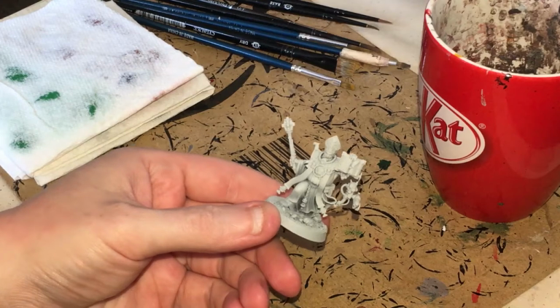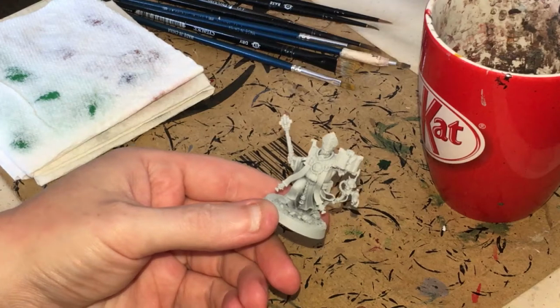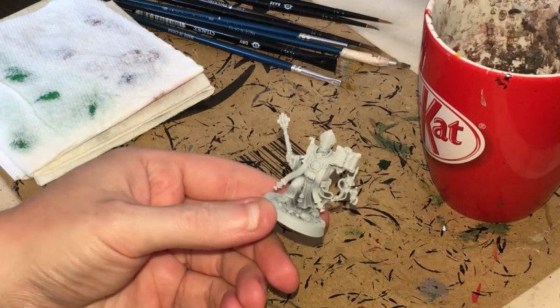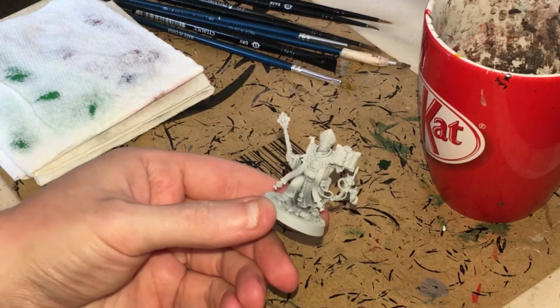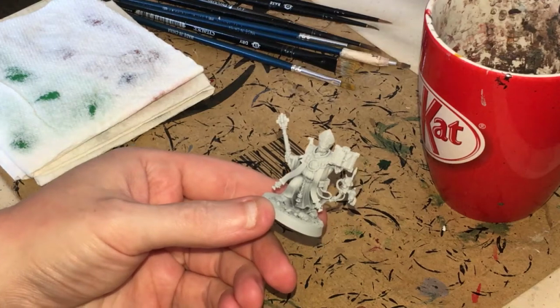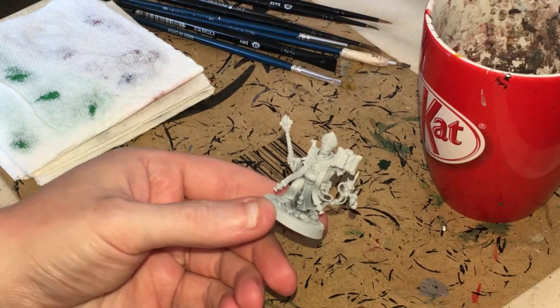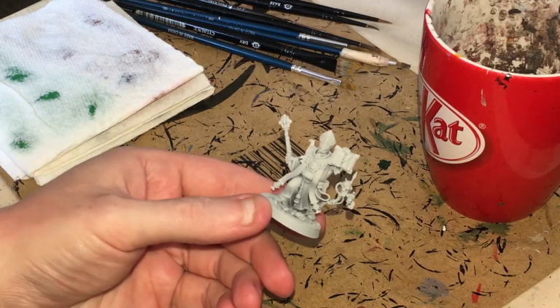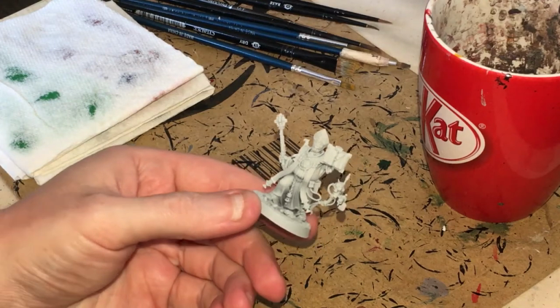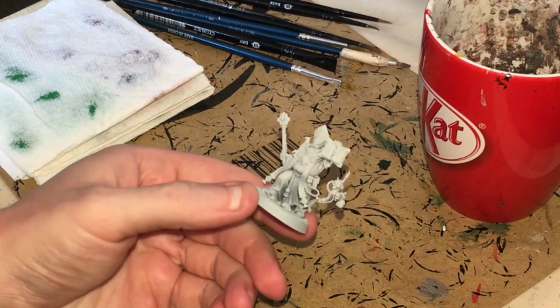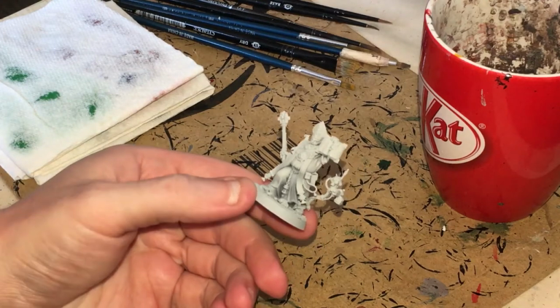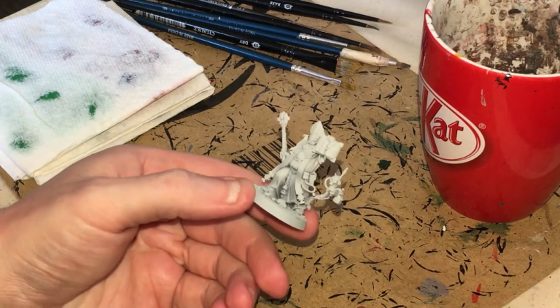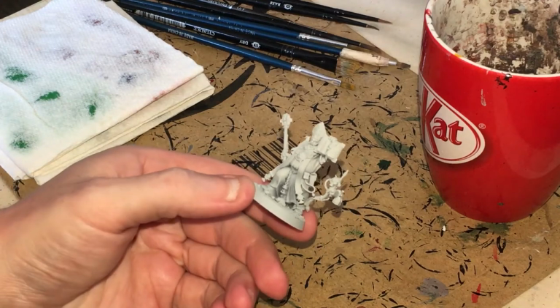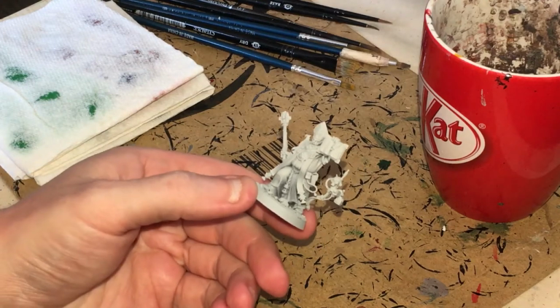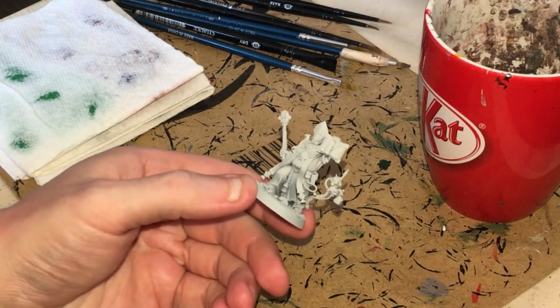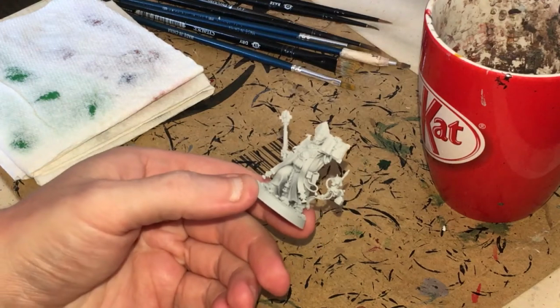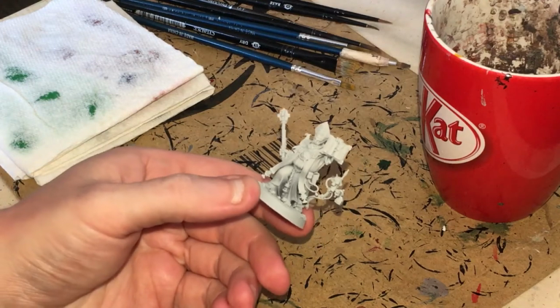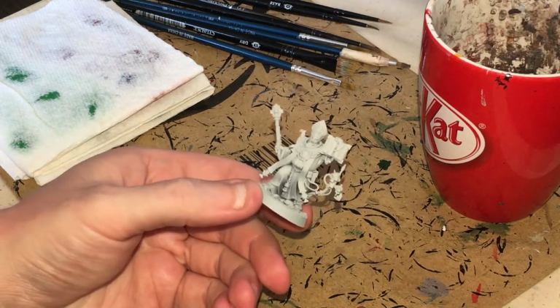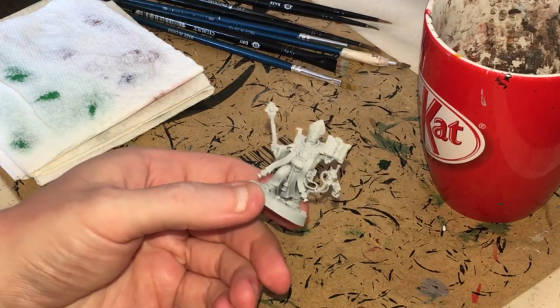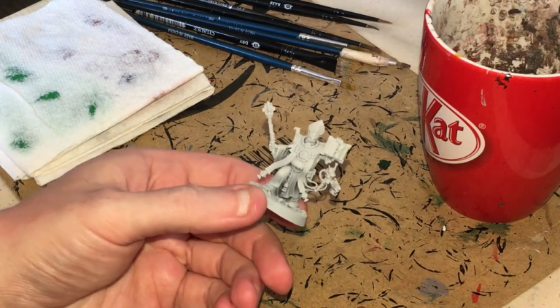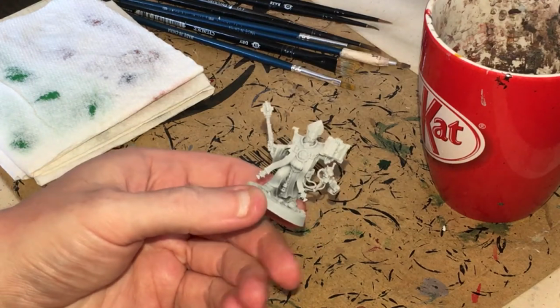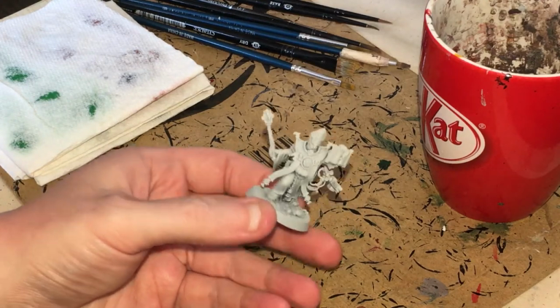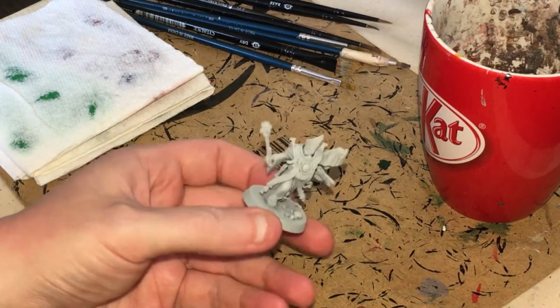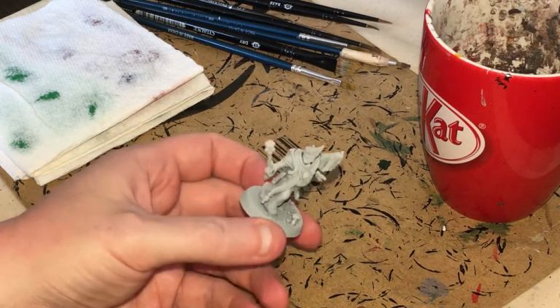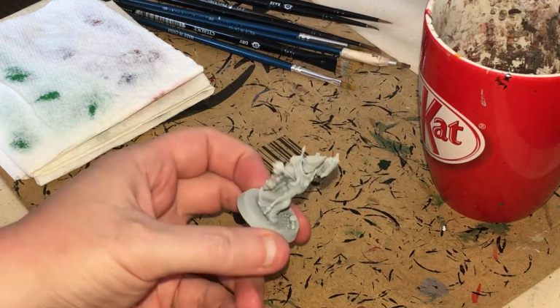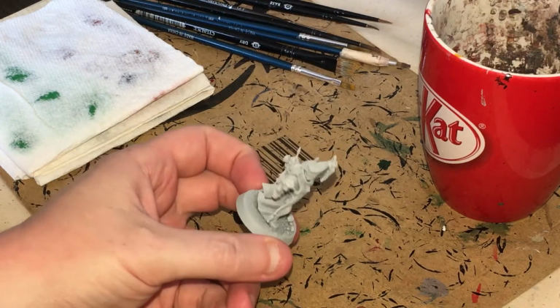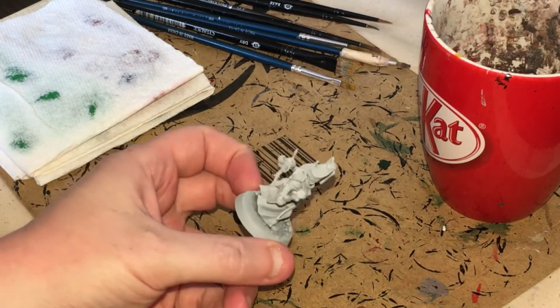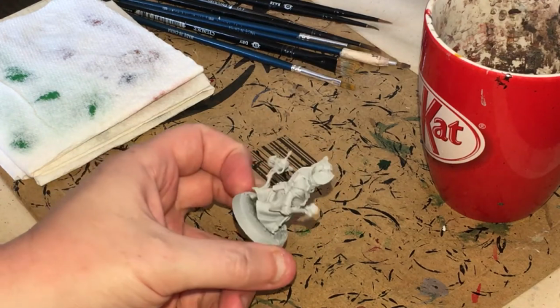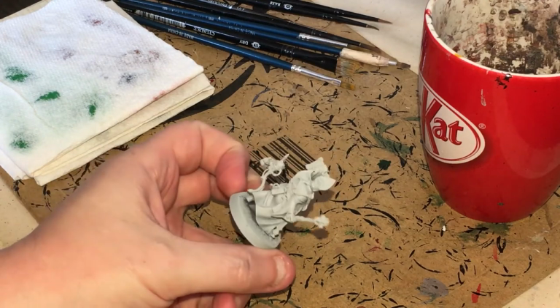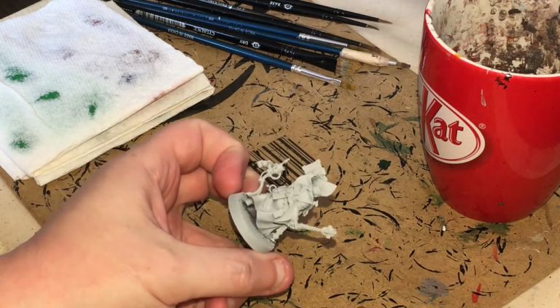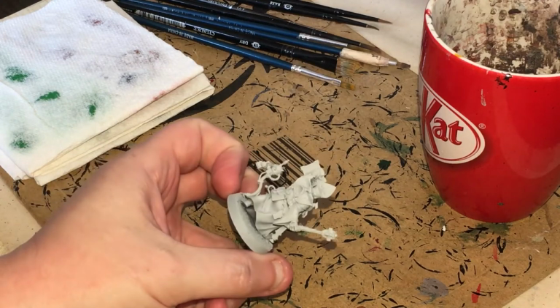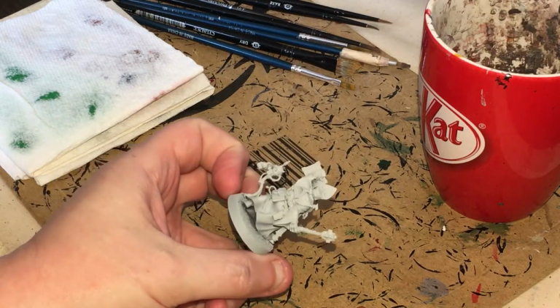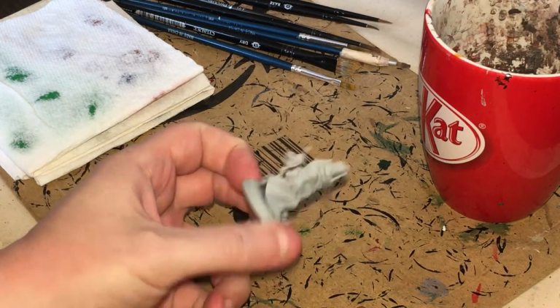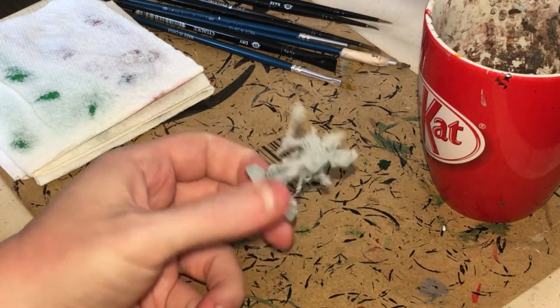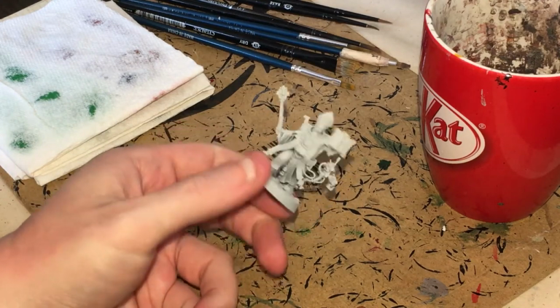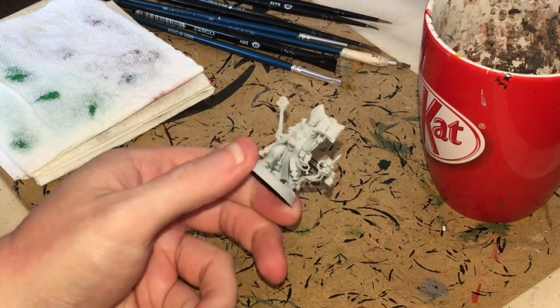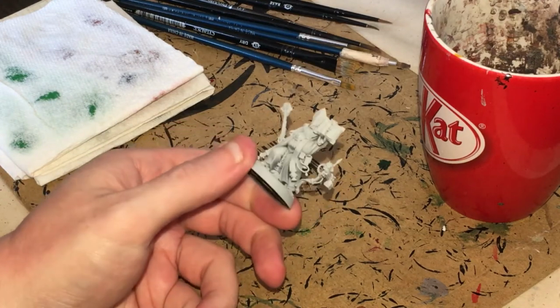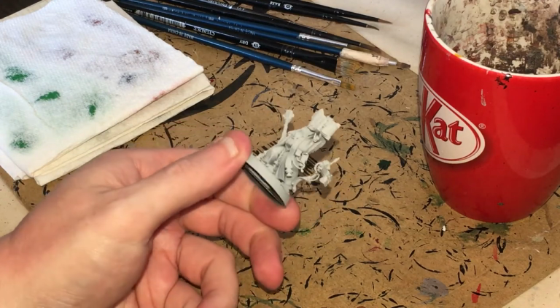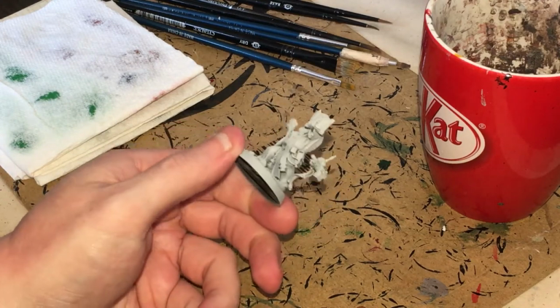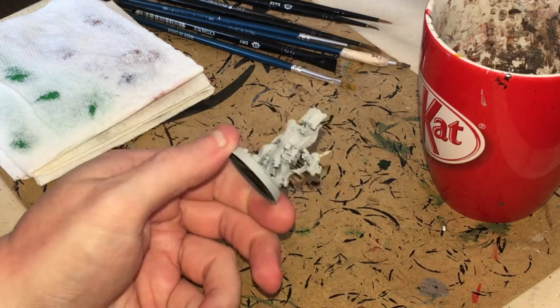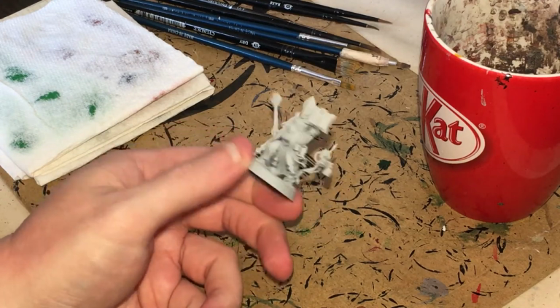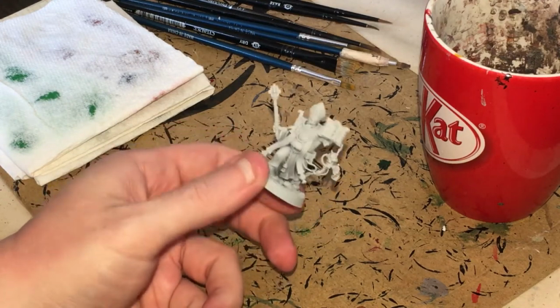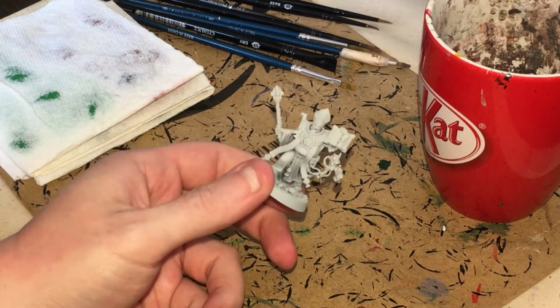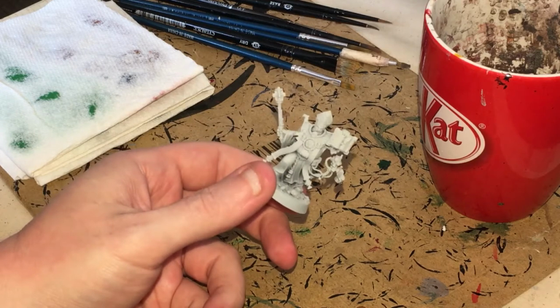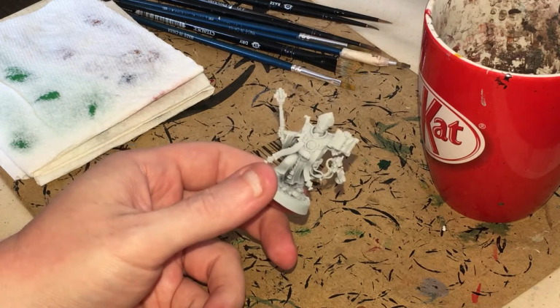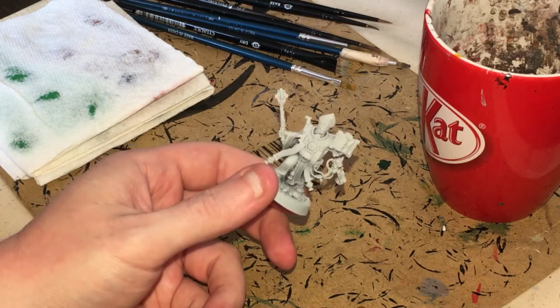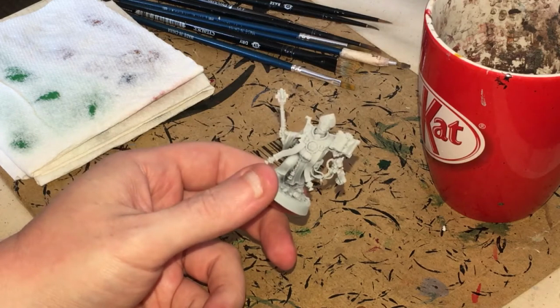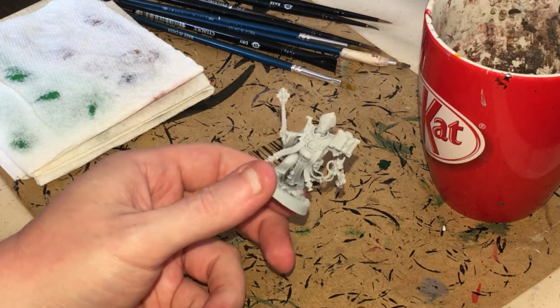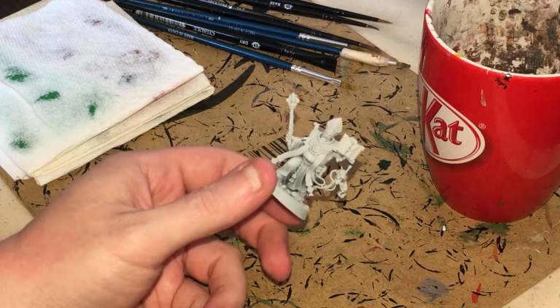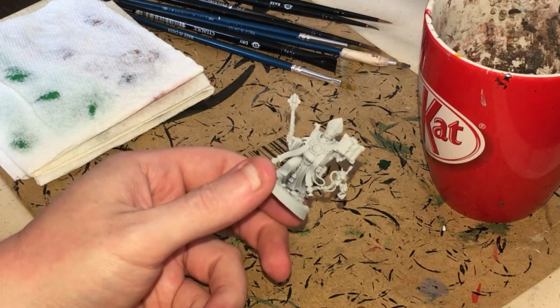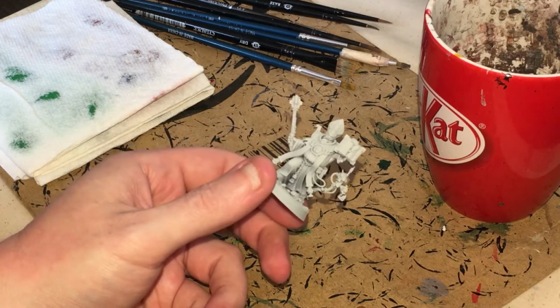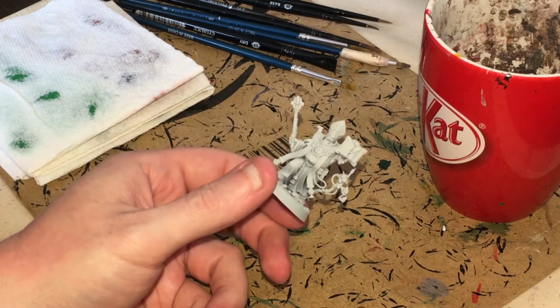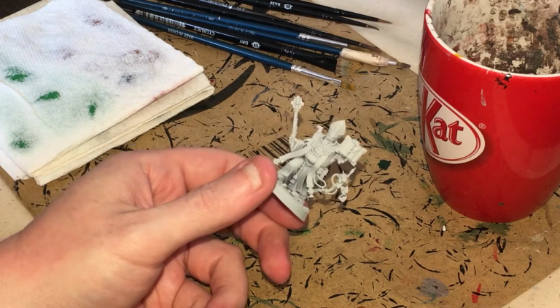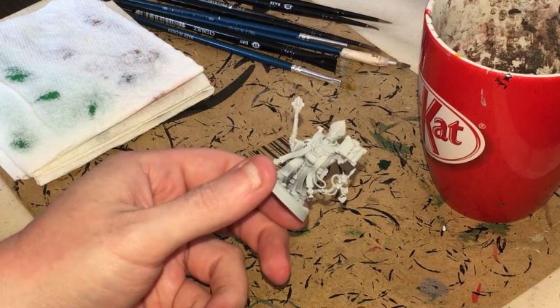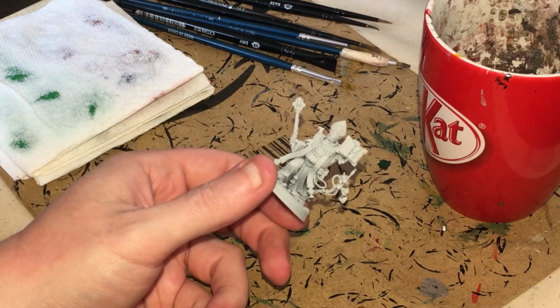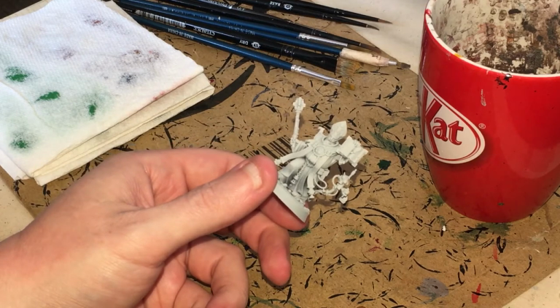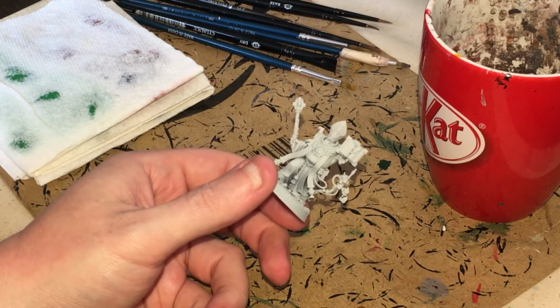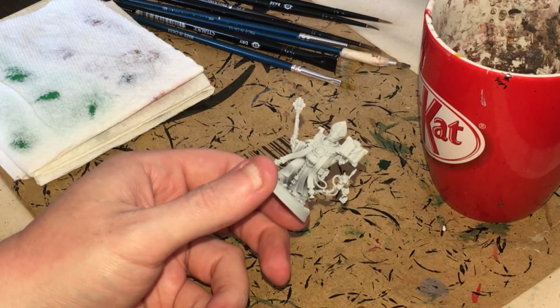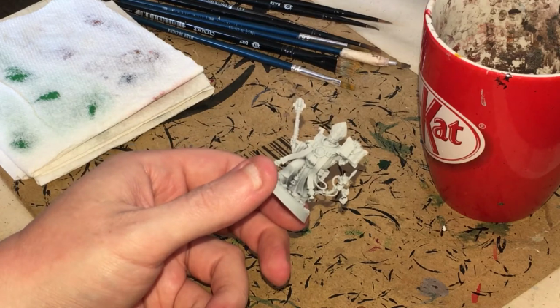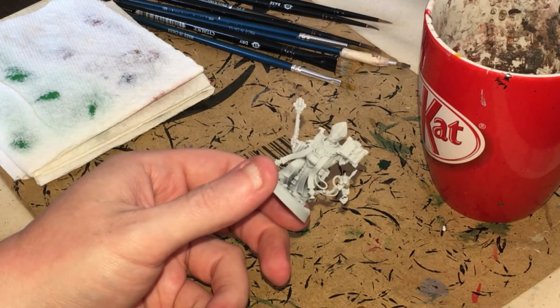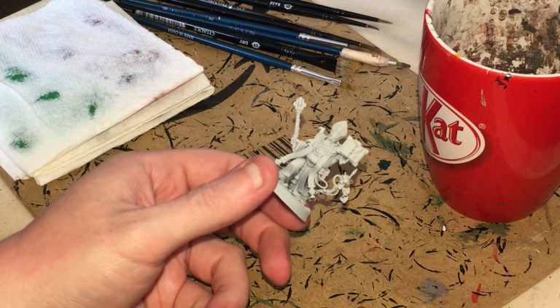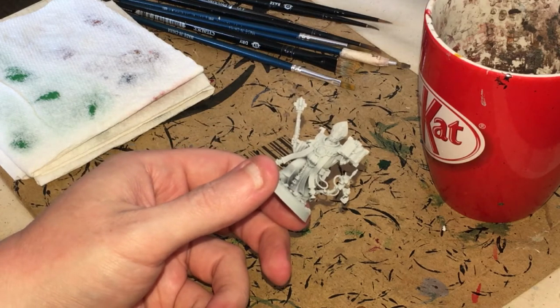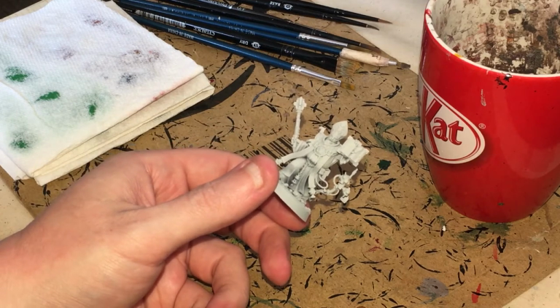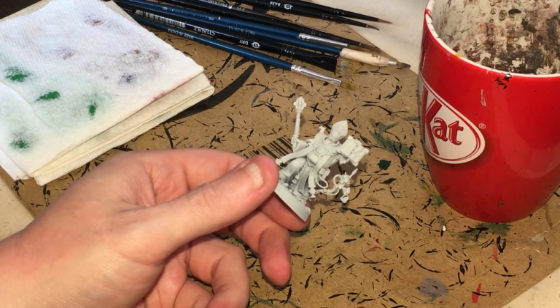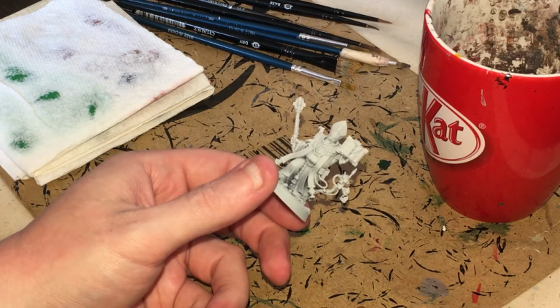Welcome to Rootstem. In this video we are going to be painting this priest from the Blackstone Fortress set.